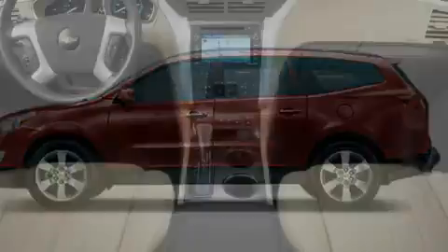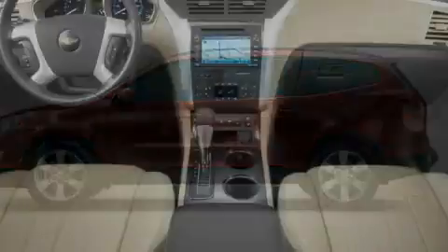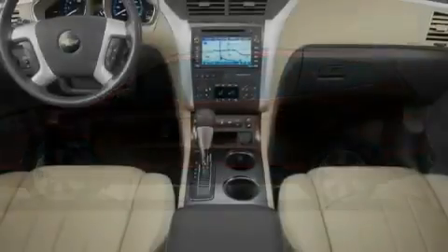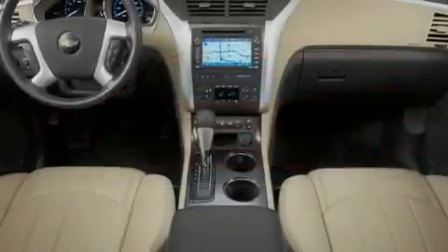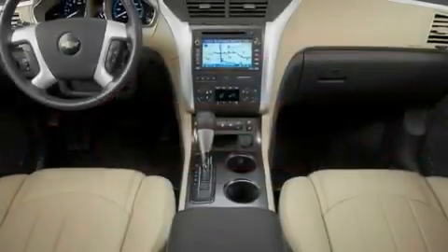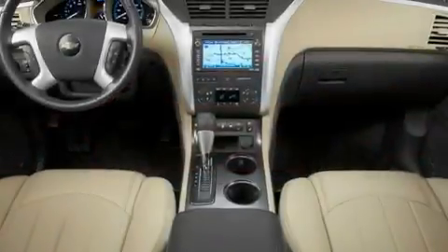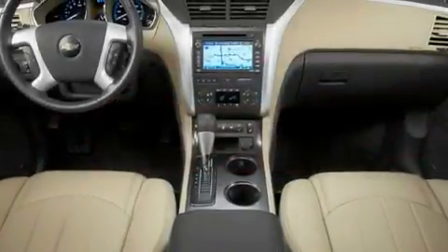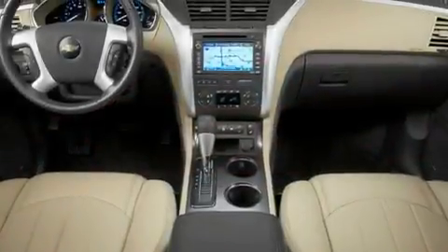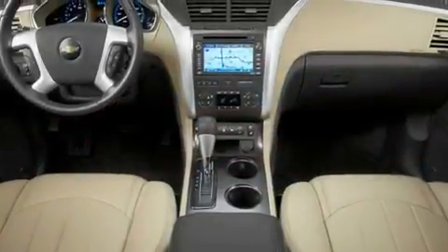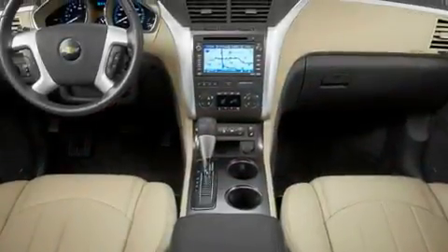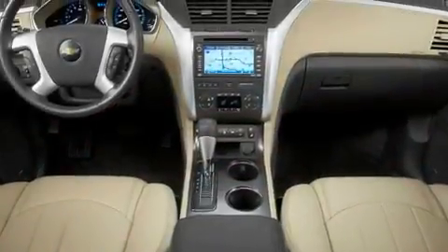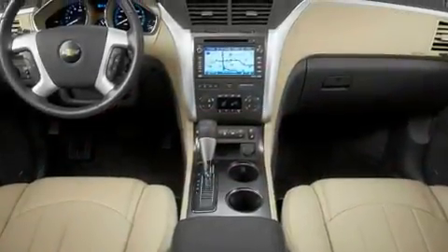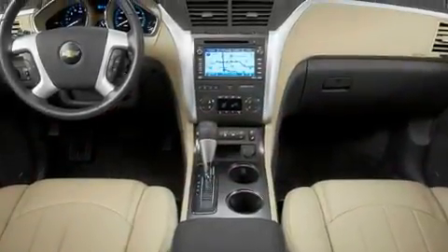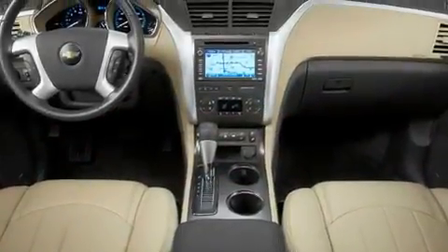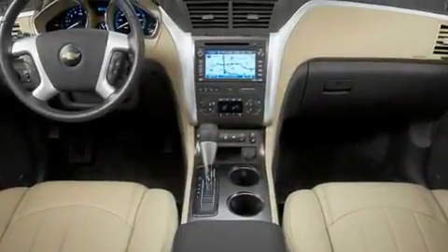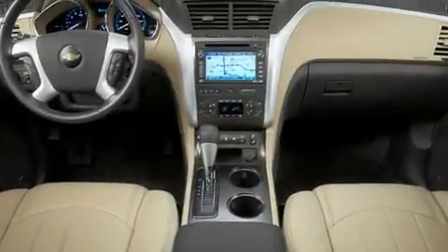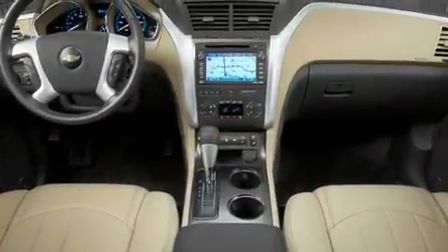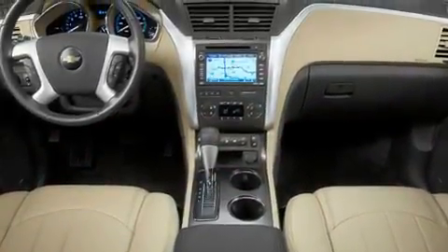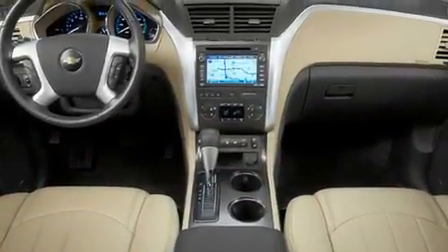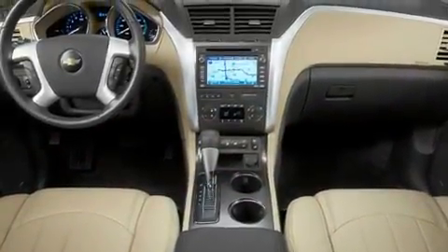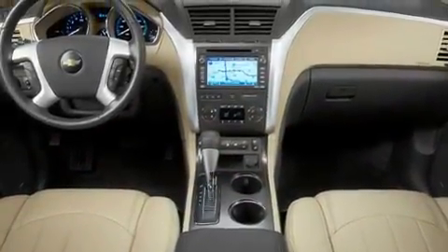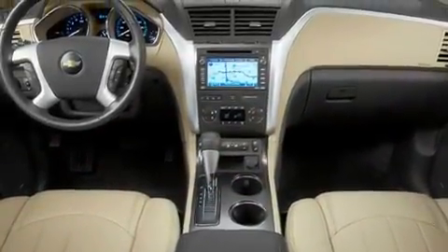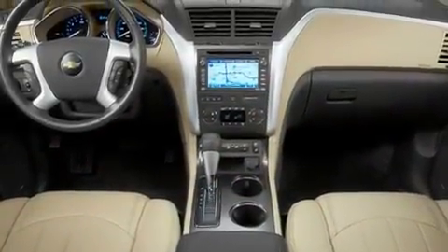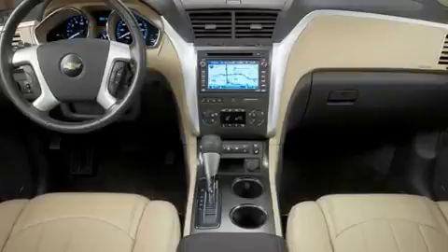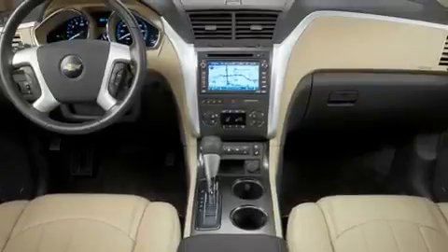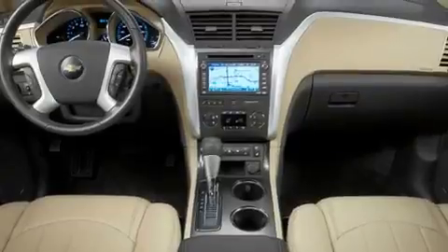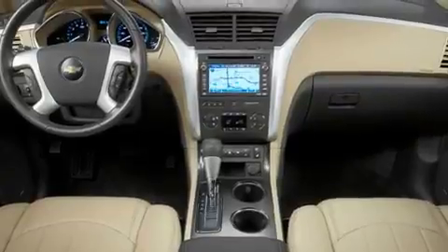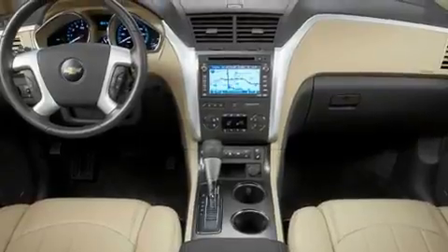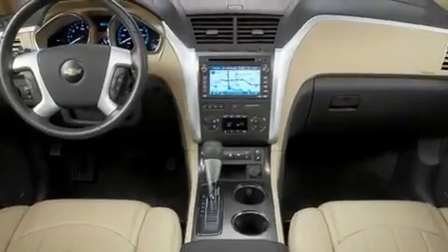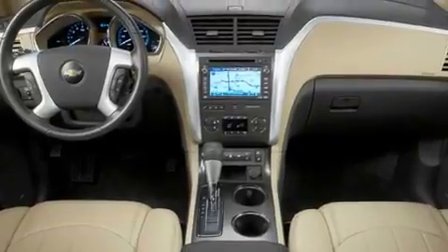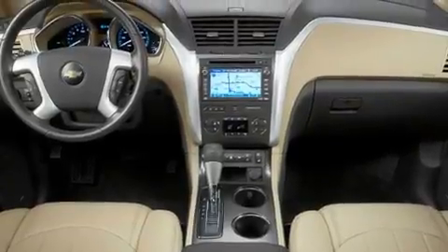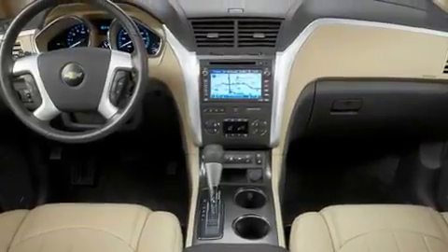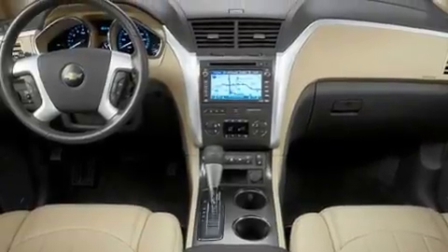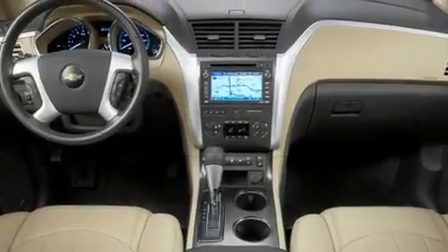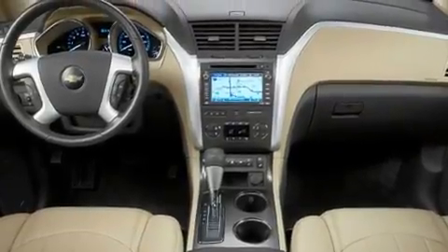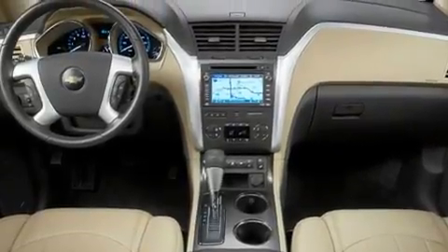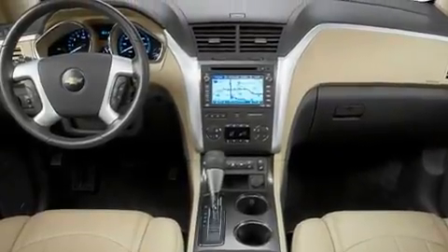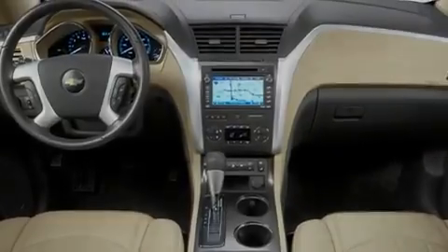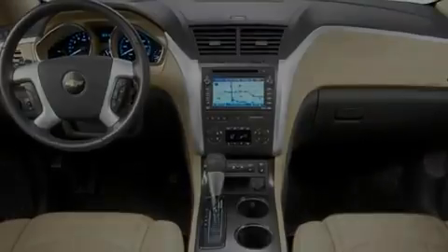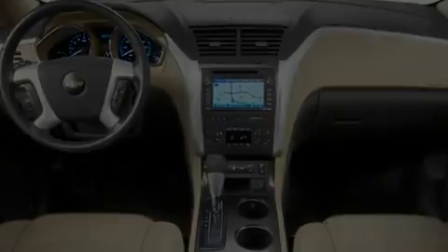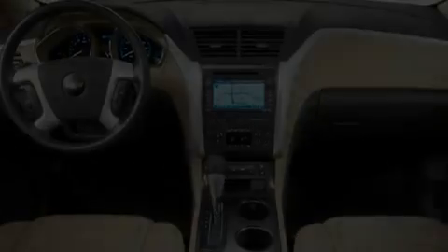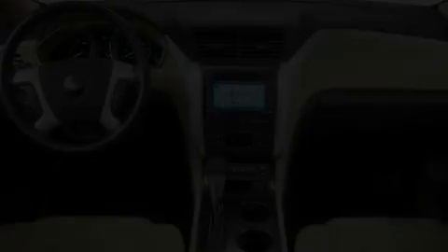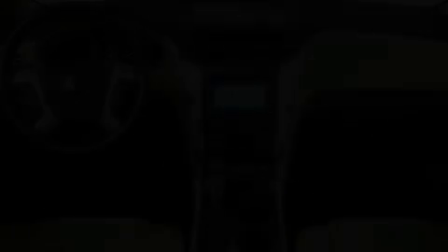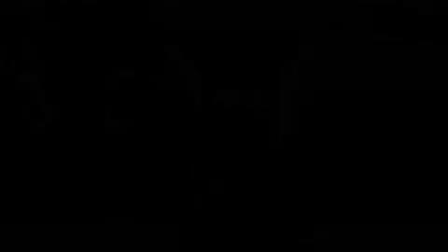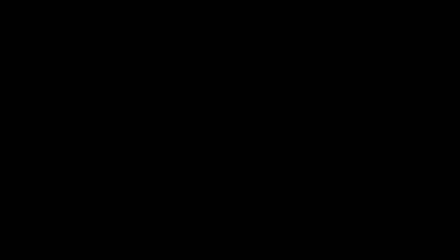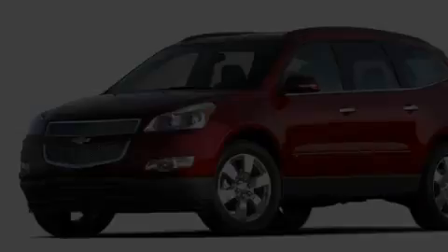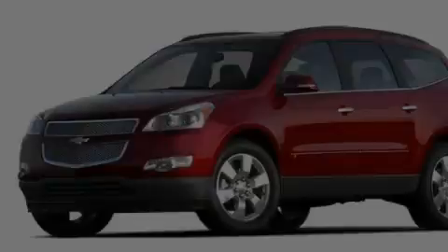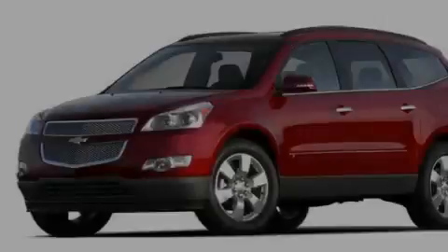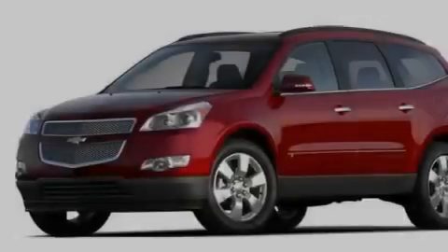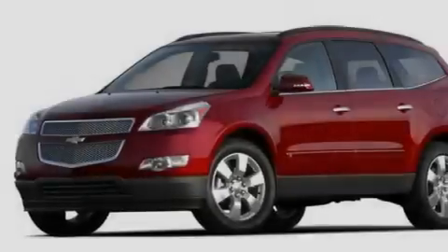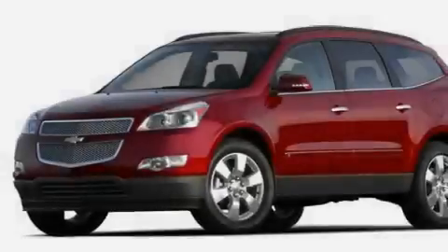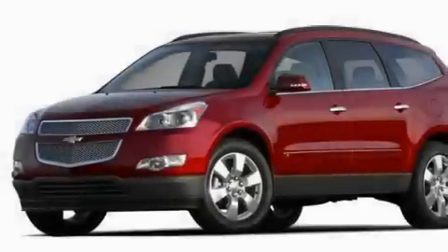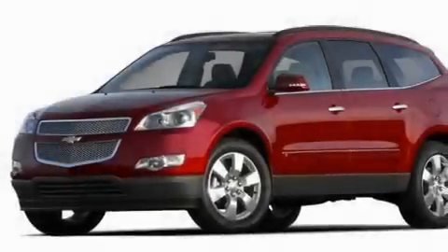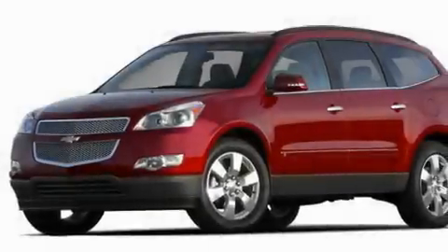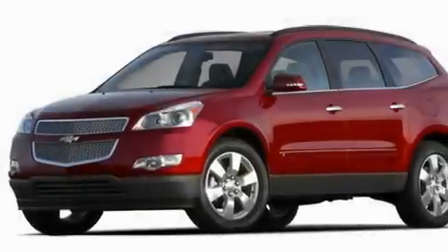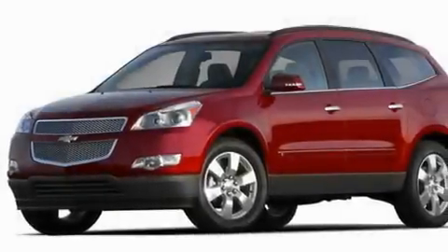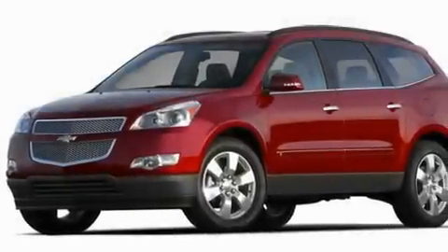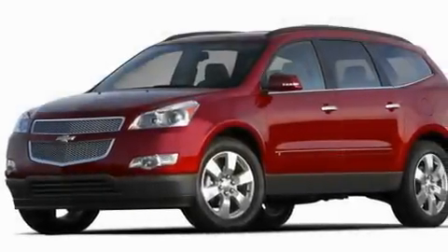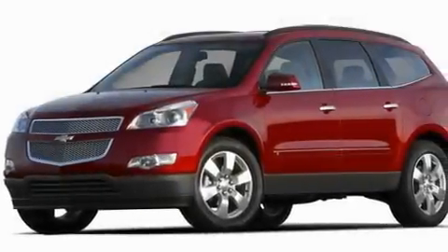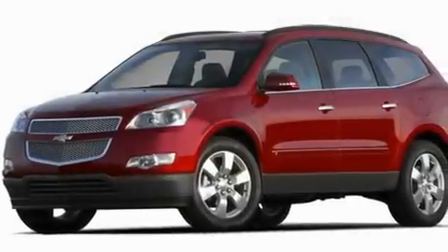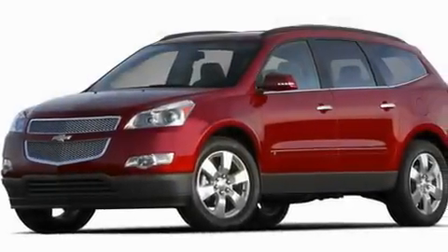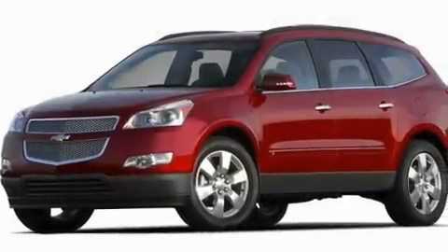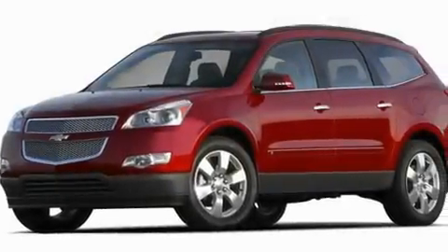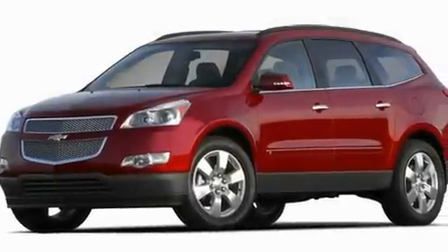Its top features include a second row folding seat, cruise control, a rear window defroster, a CD player, and tinted glass.